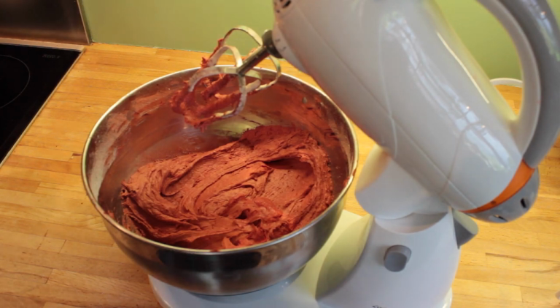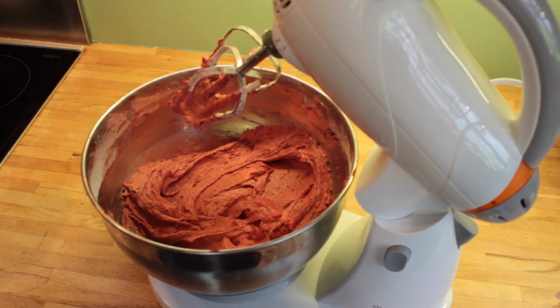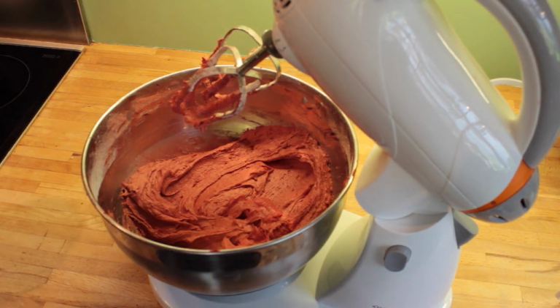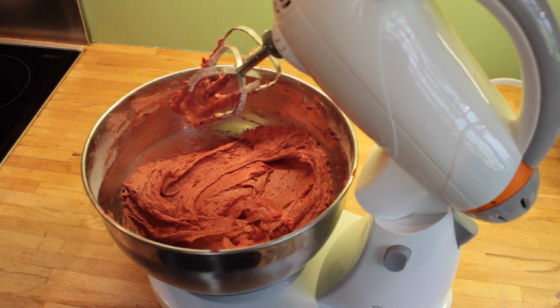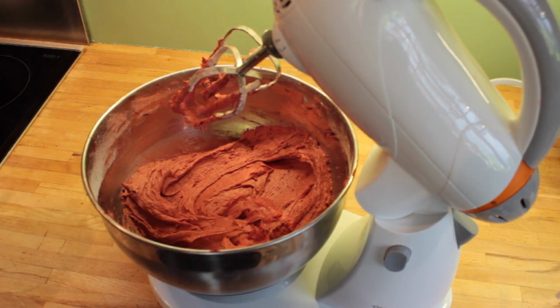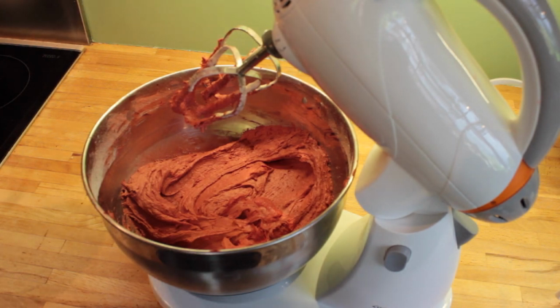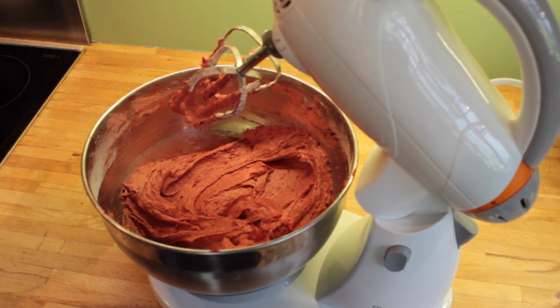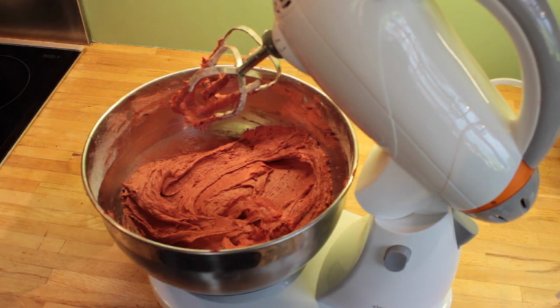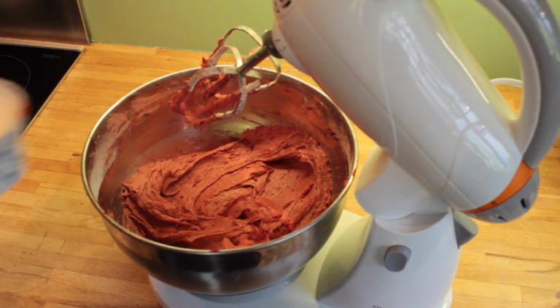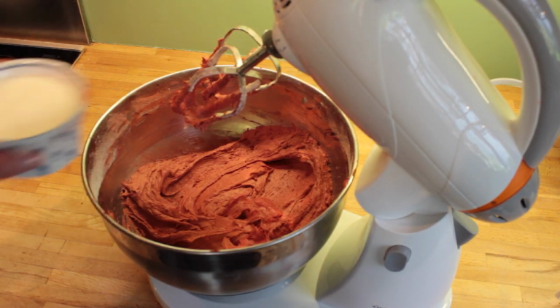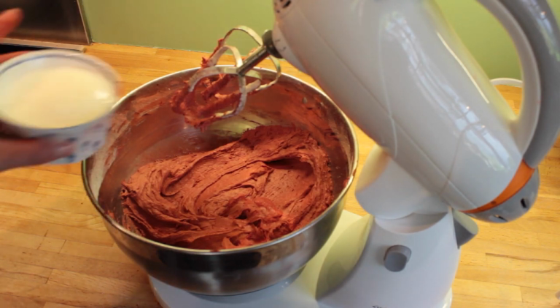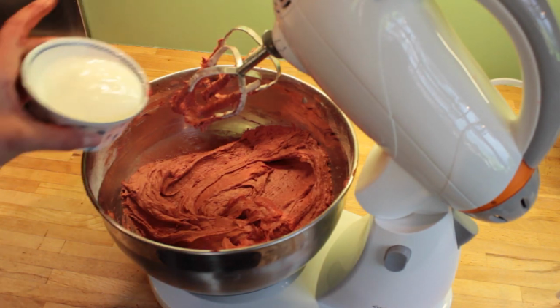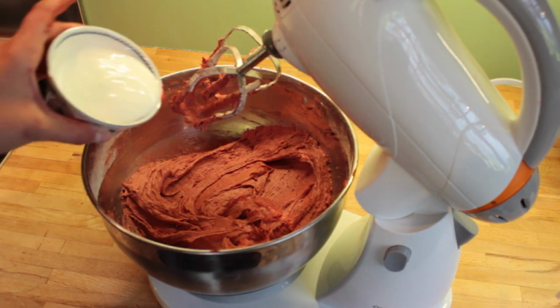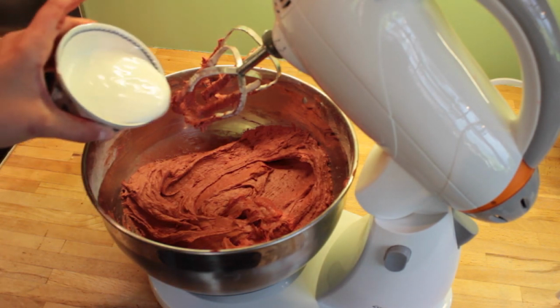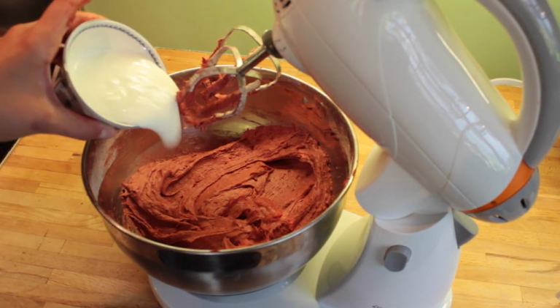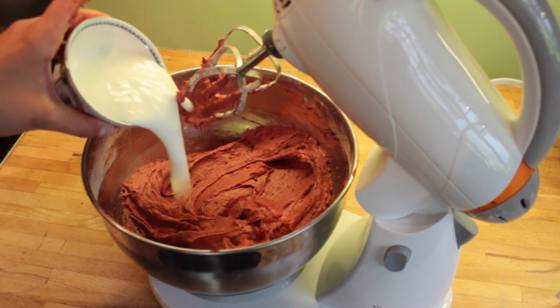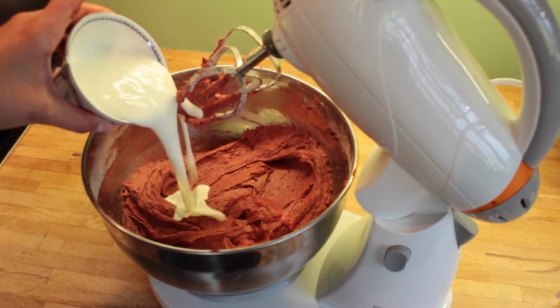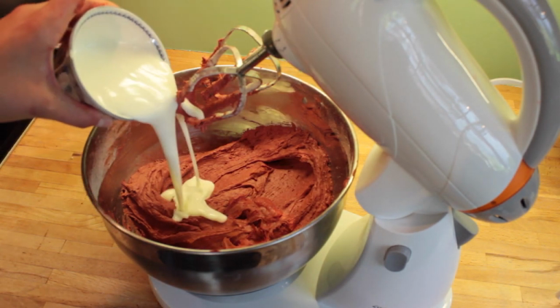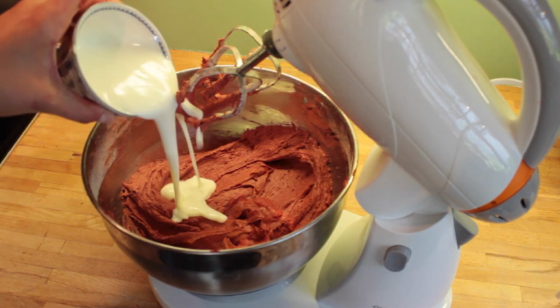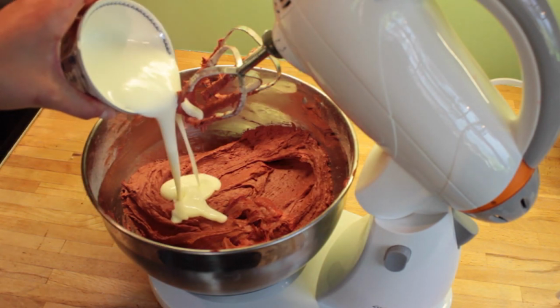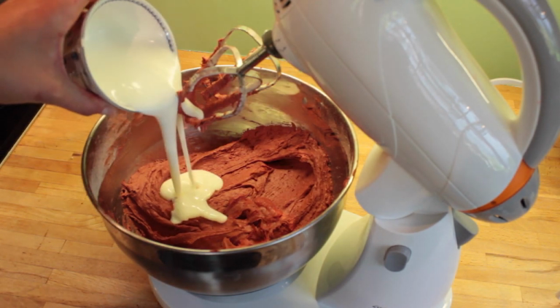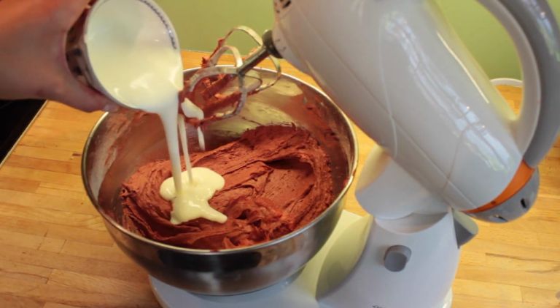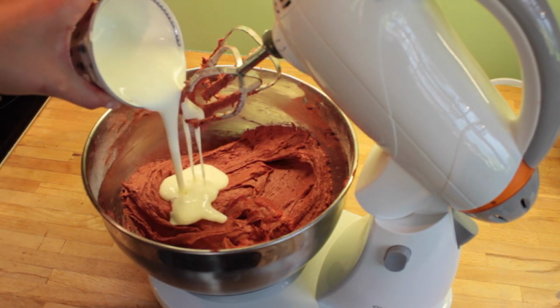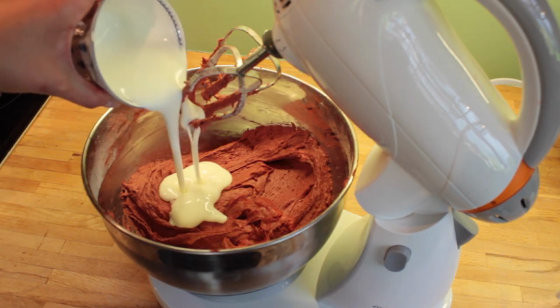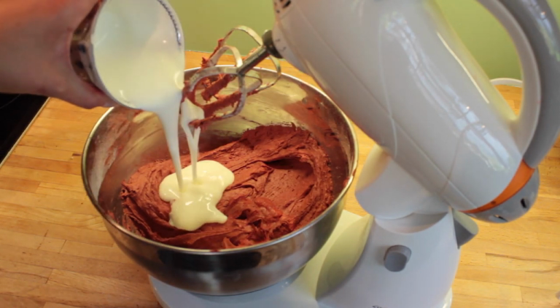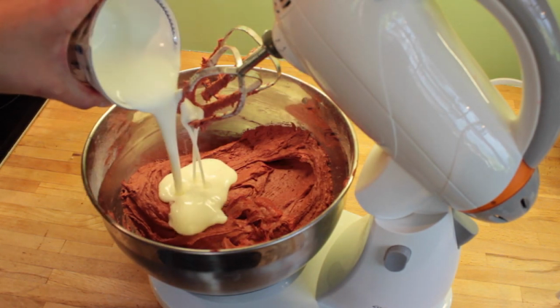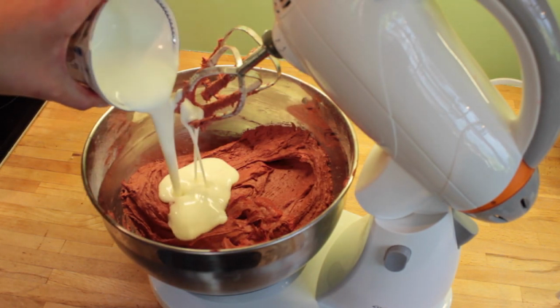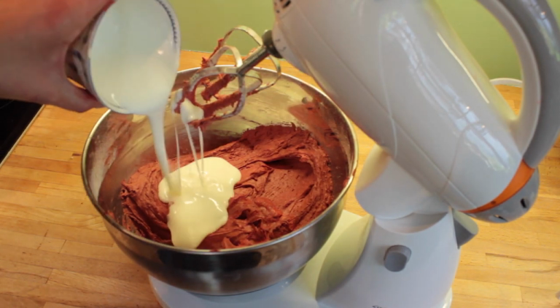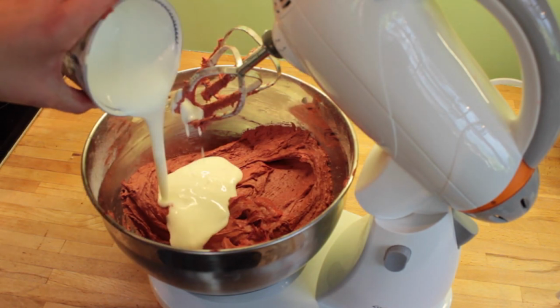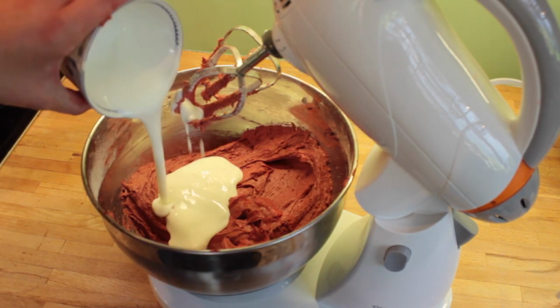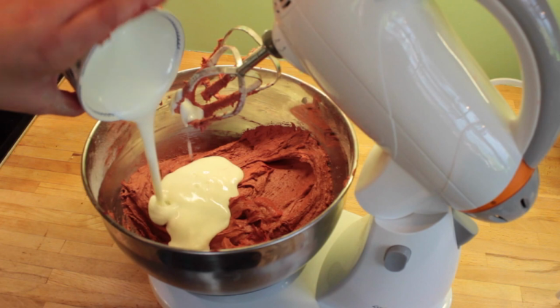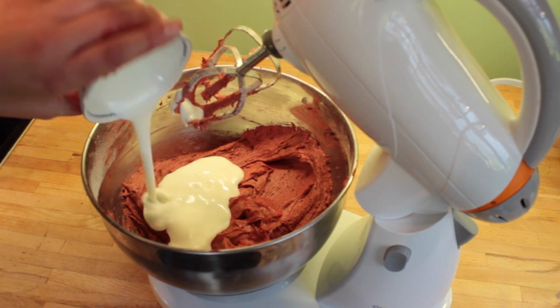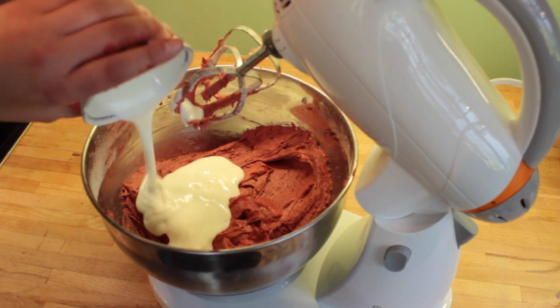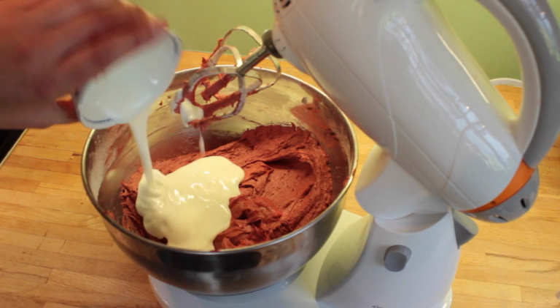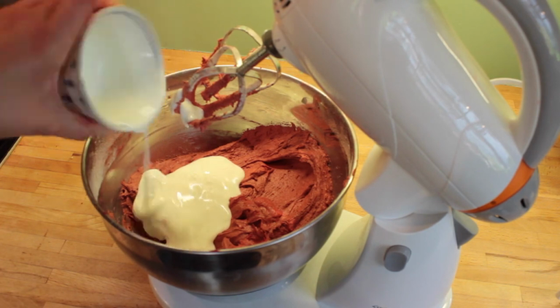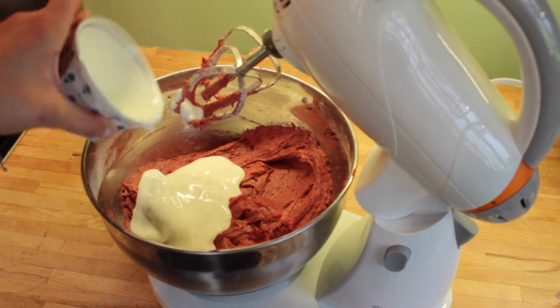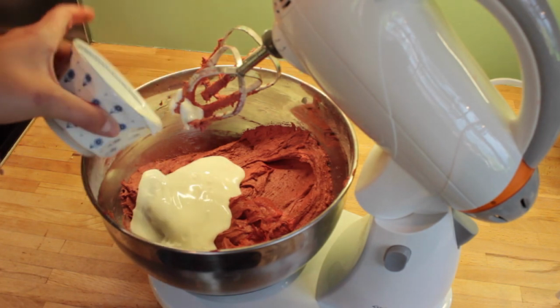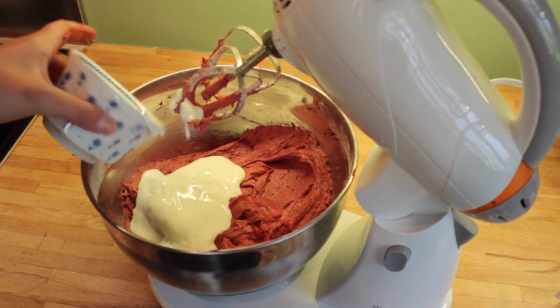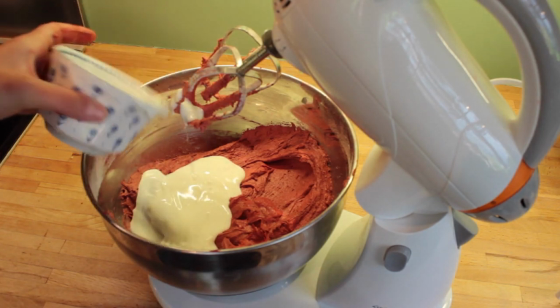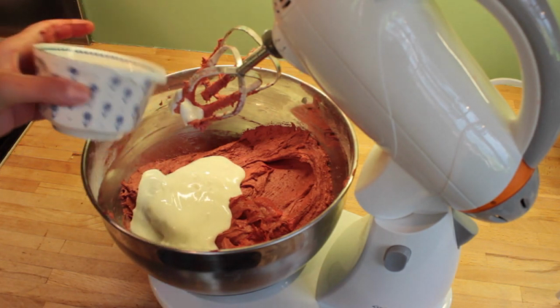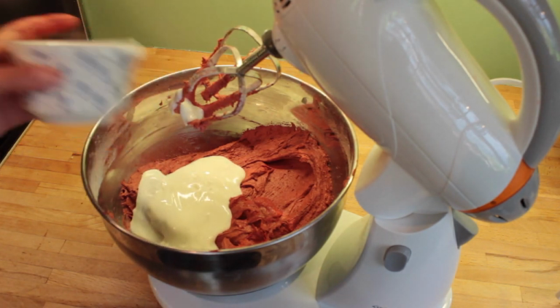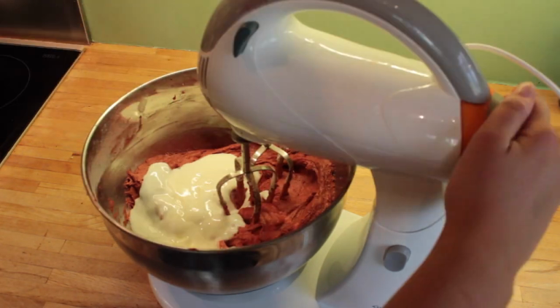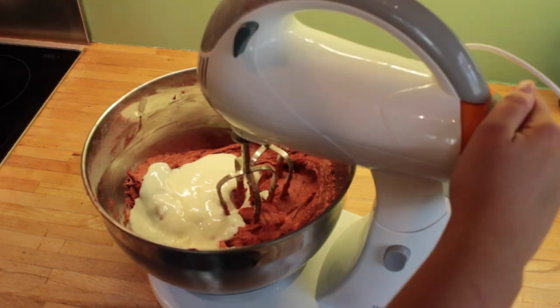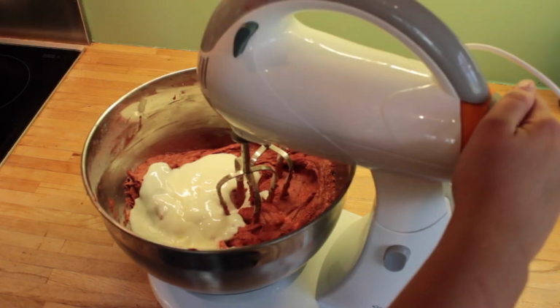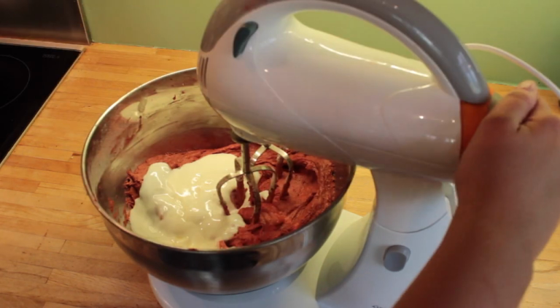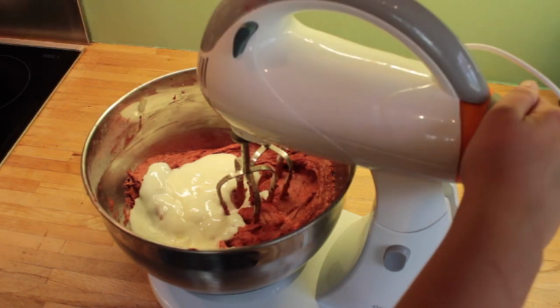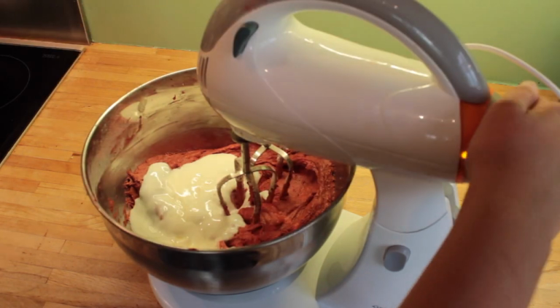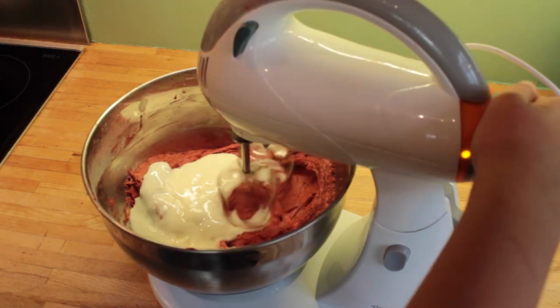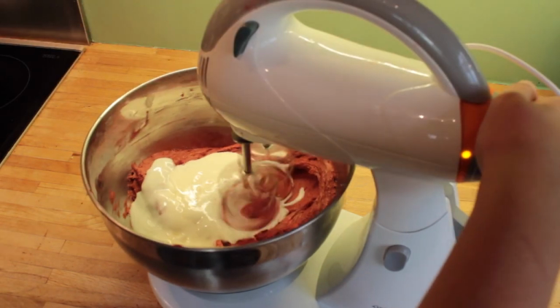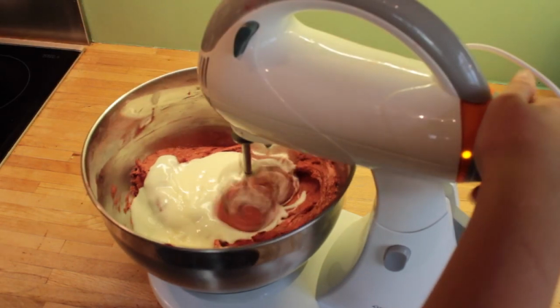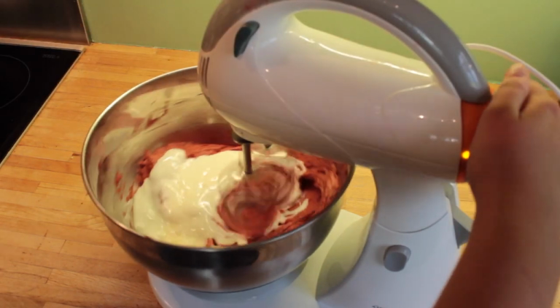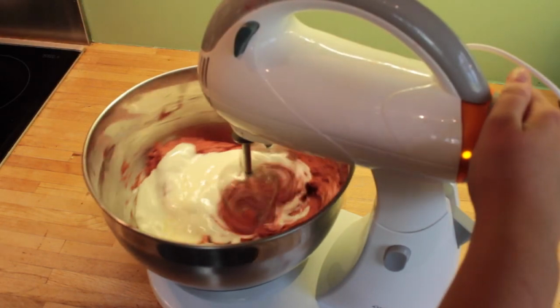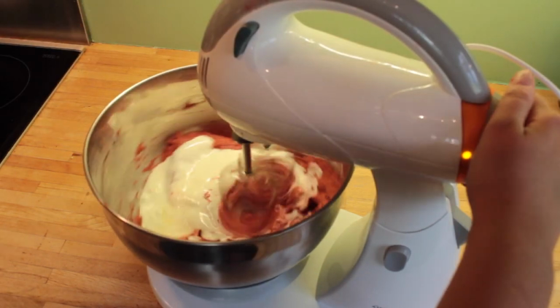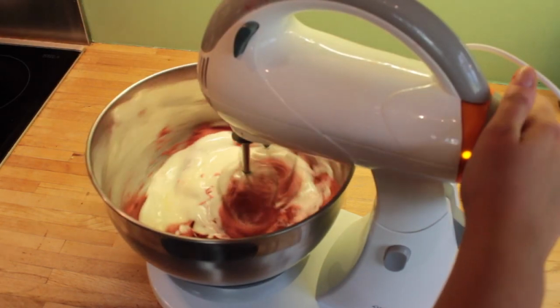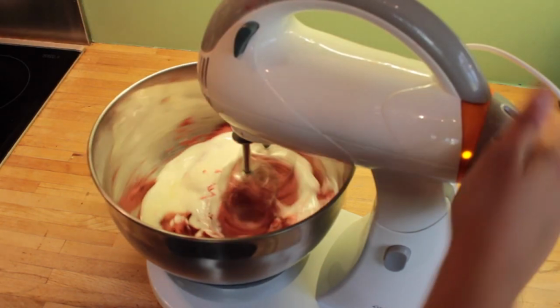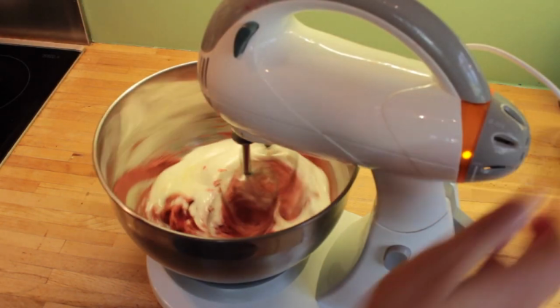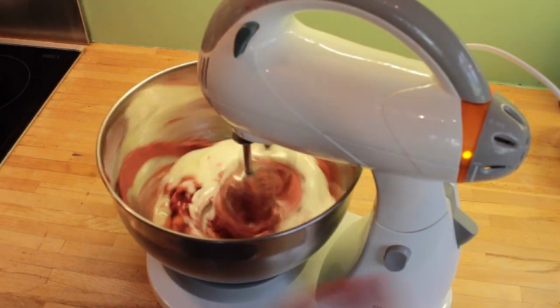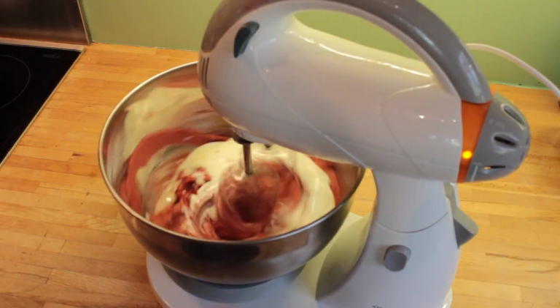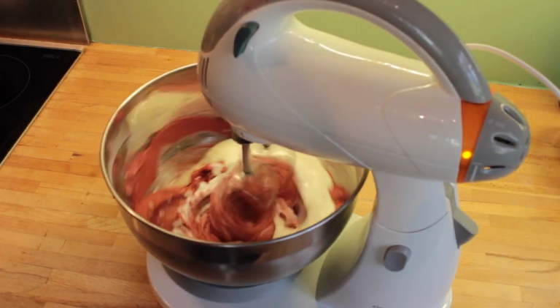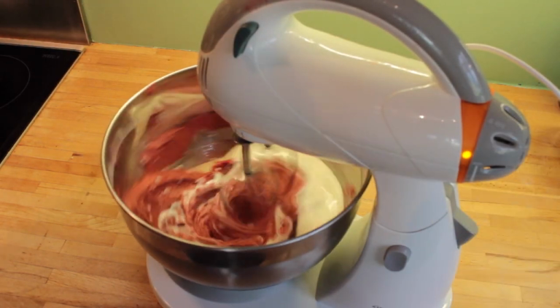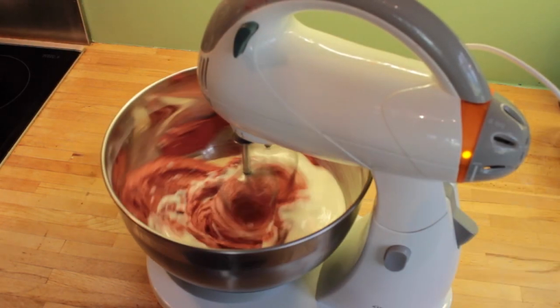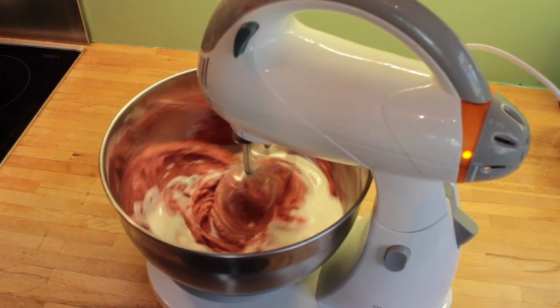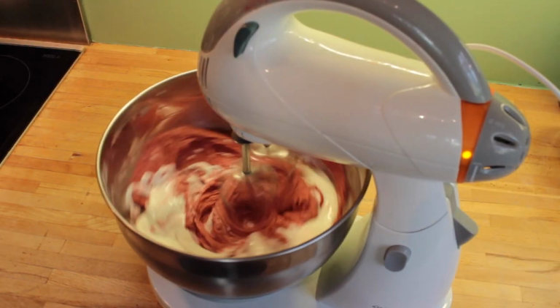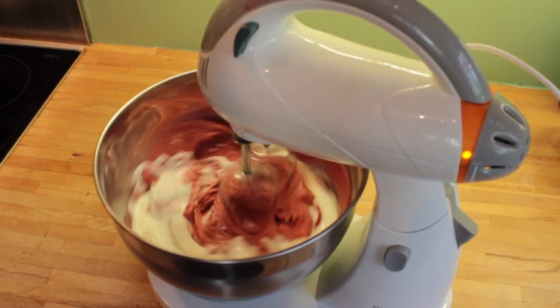Once you've got a nice creamy mixture you can pour in your buttermilk, making sure you get it all in there, and then just mix it again until it's all combined.